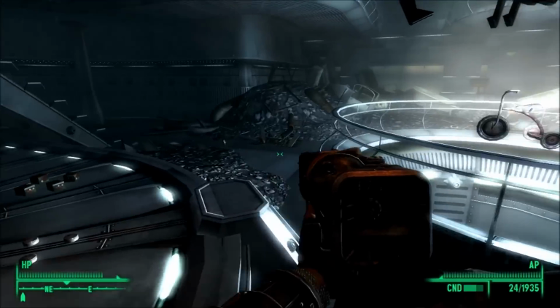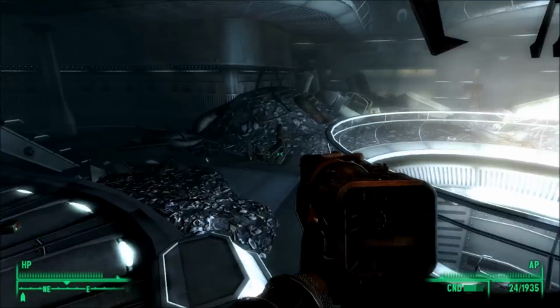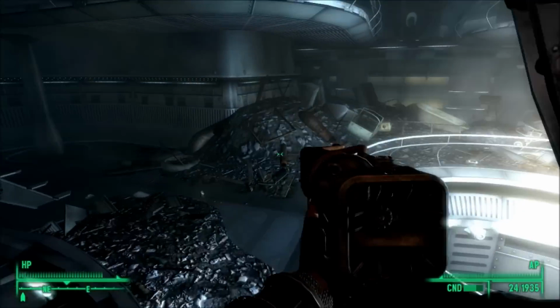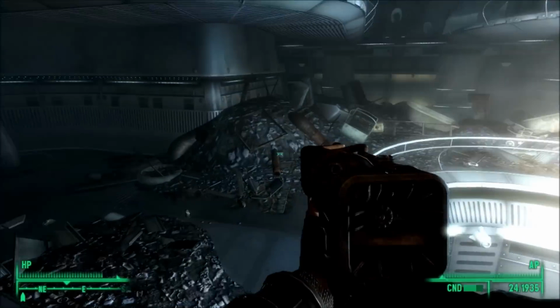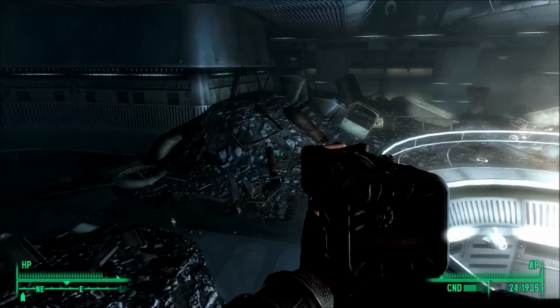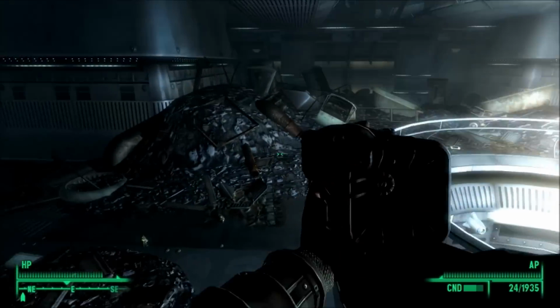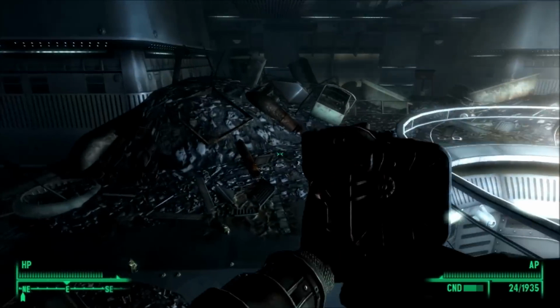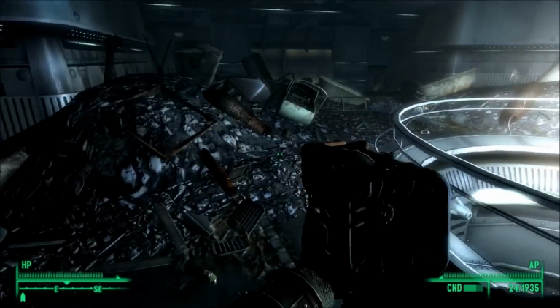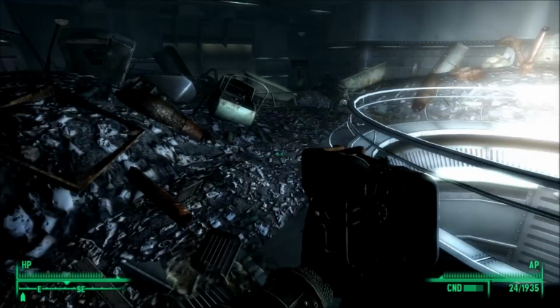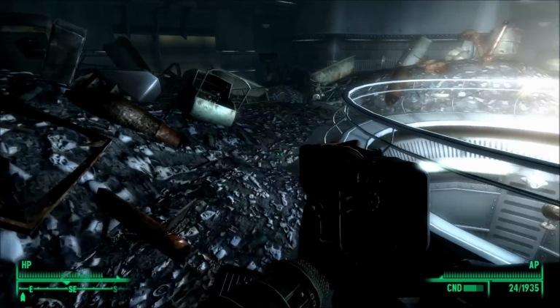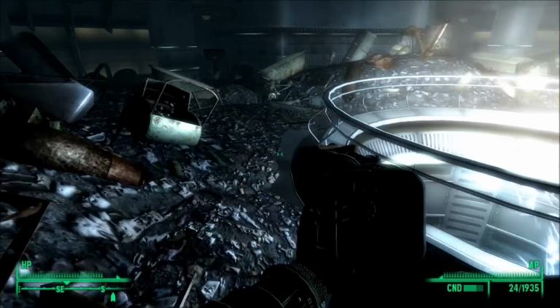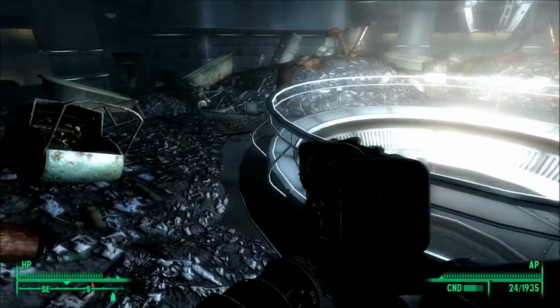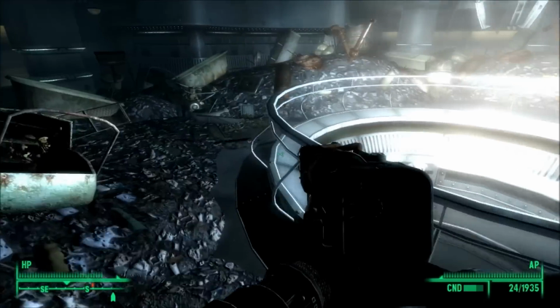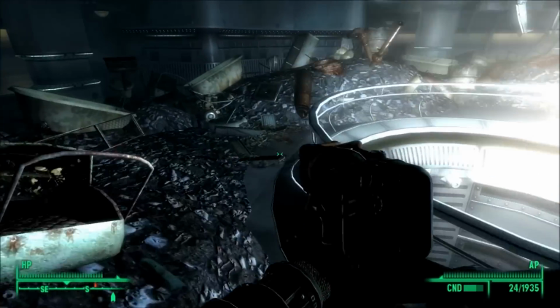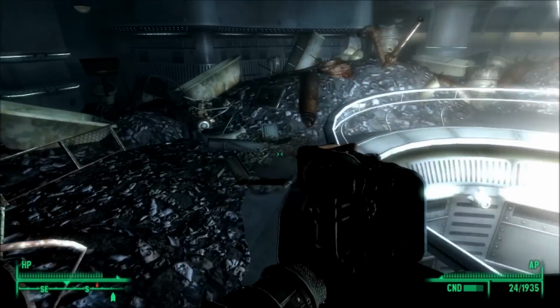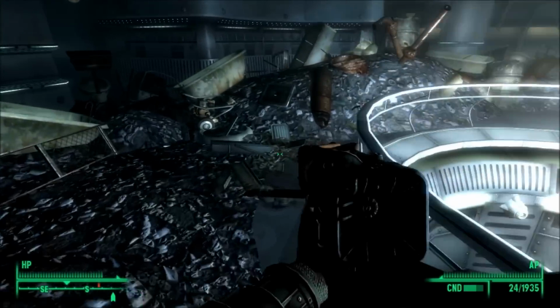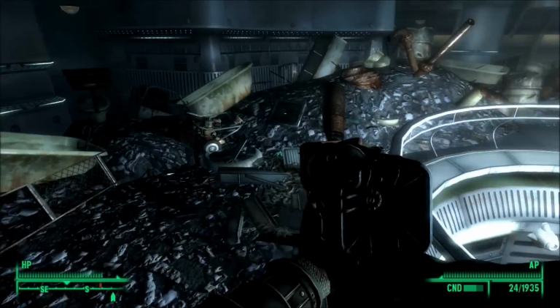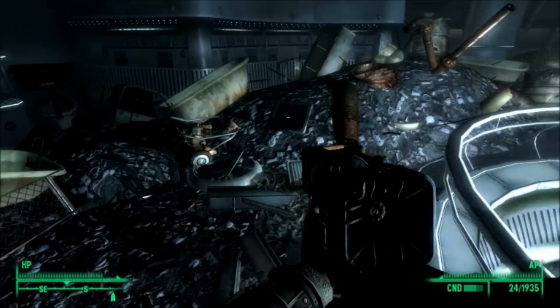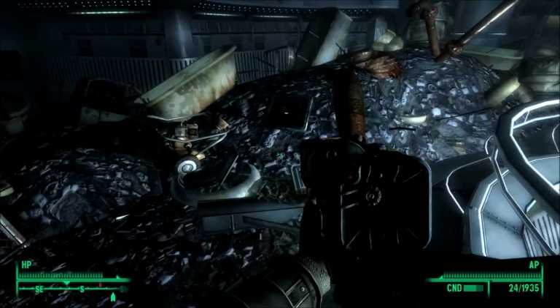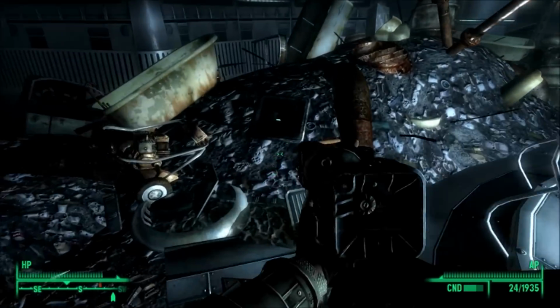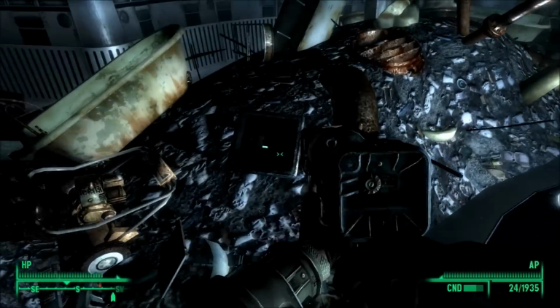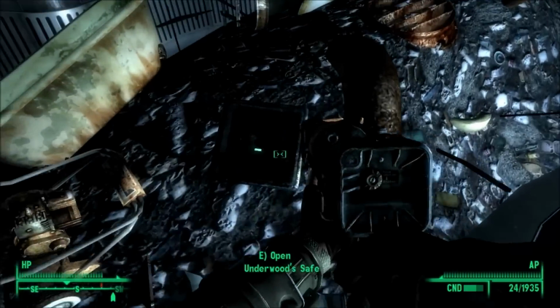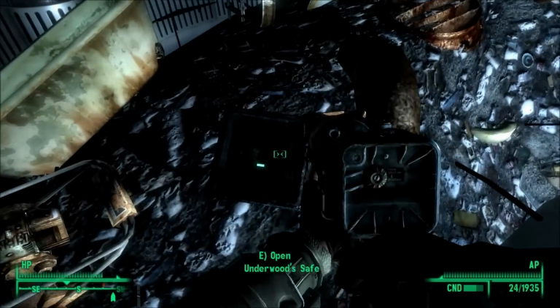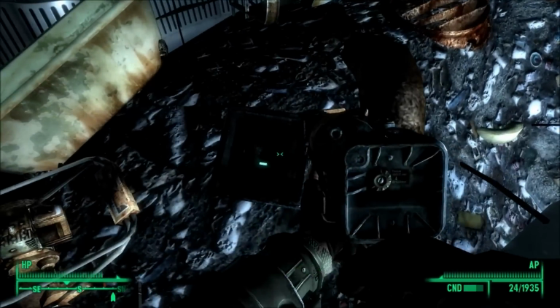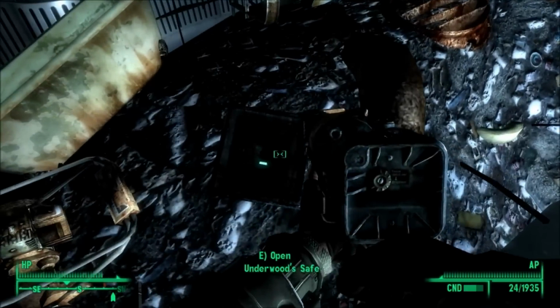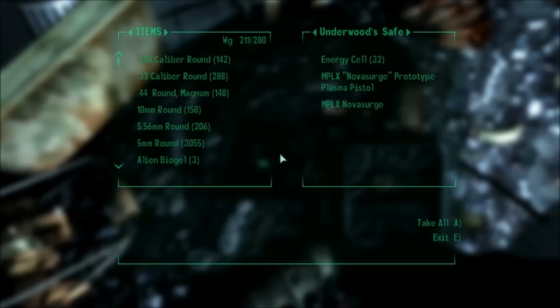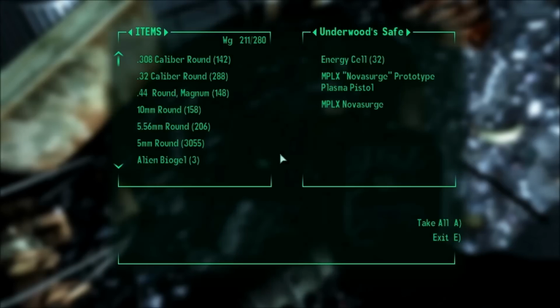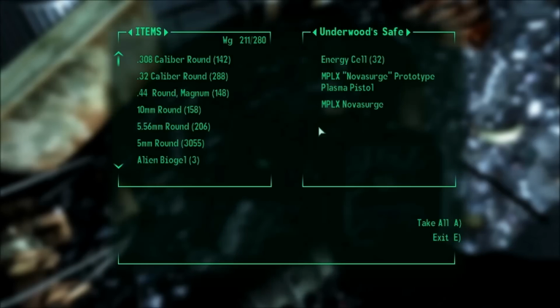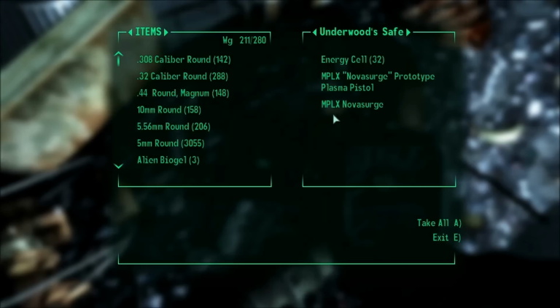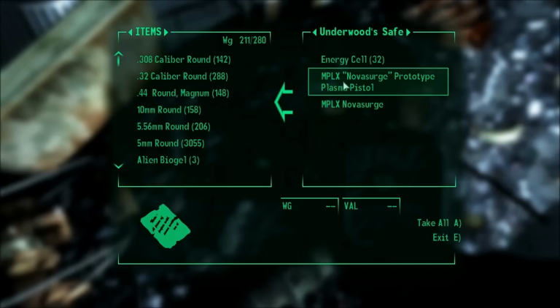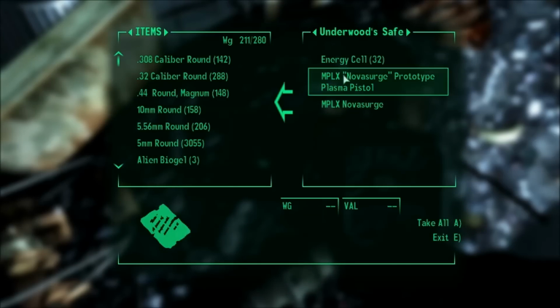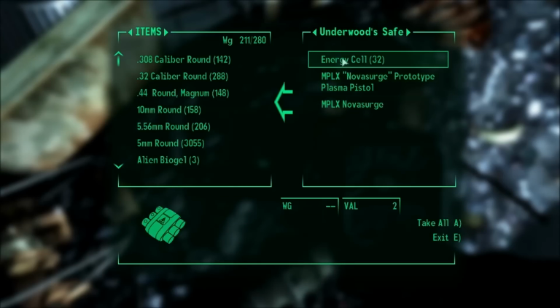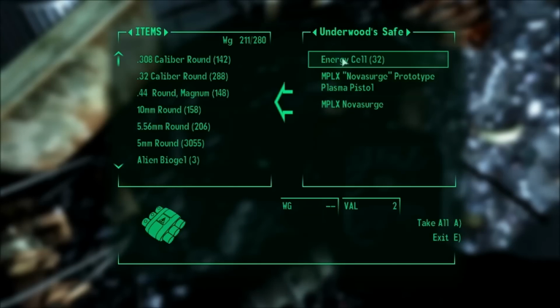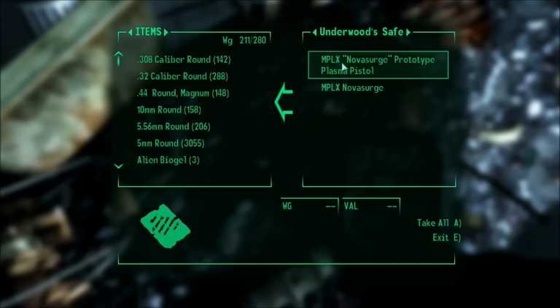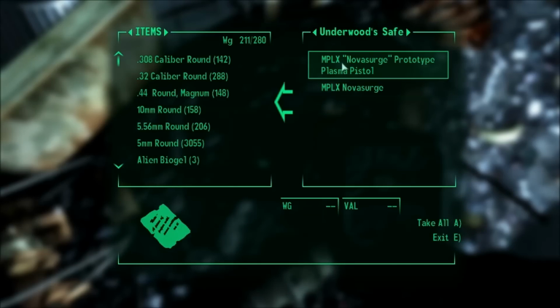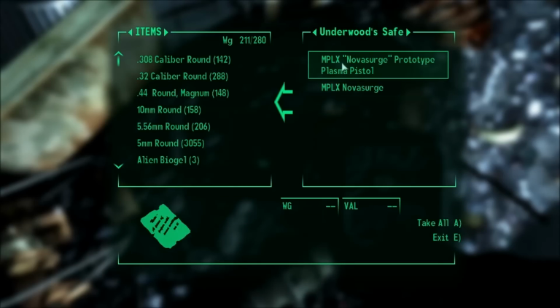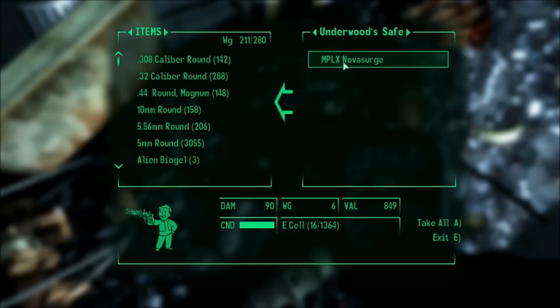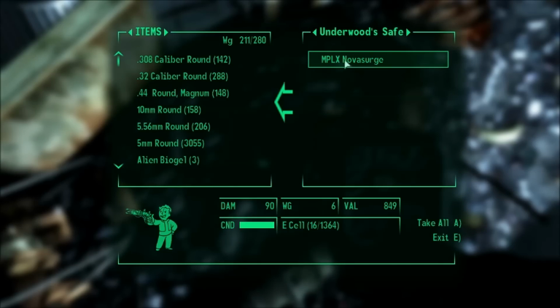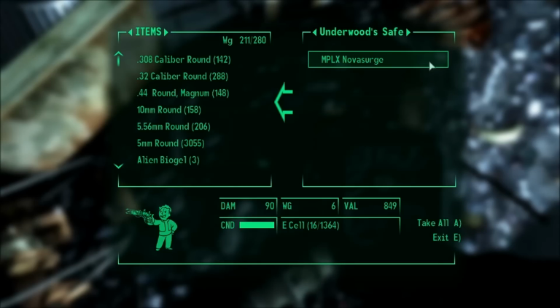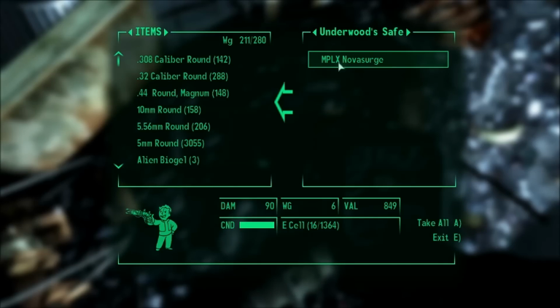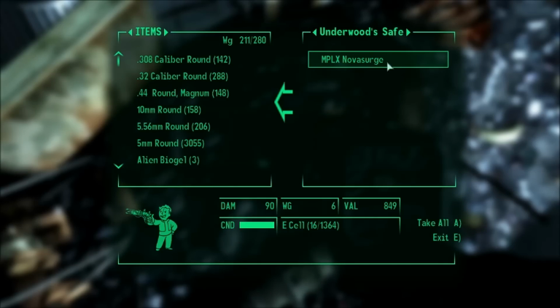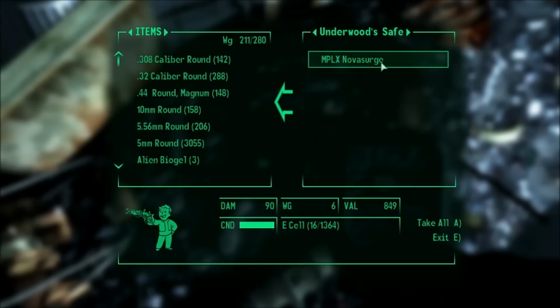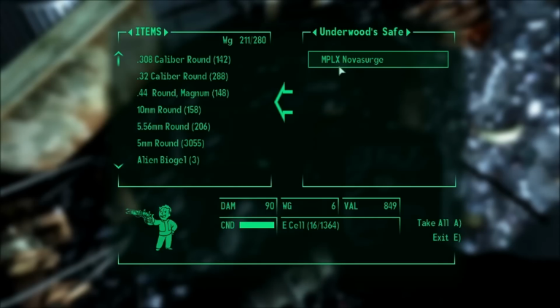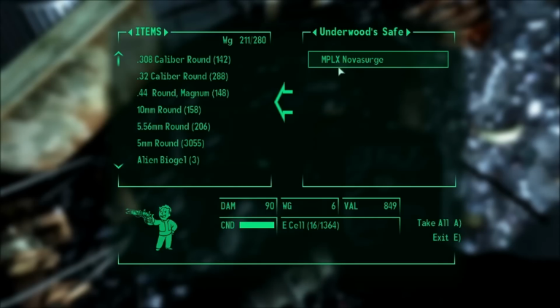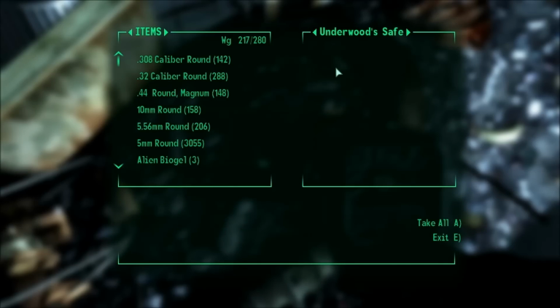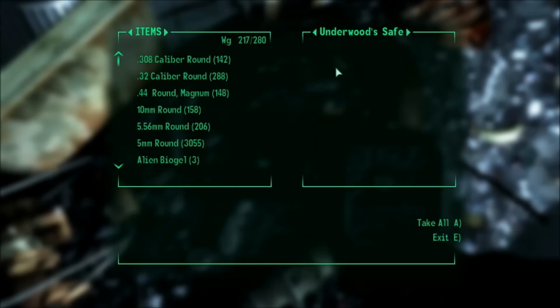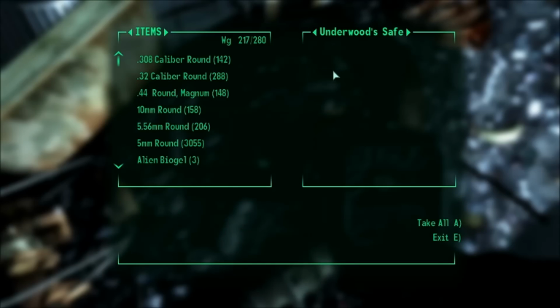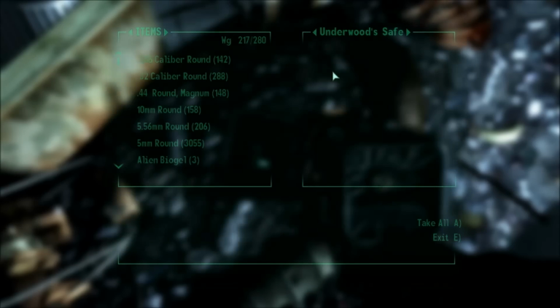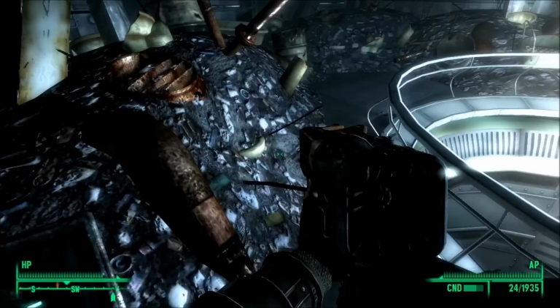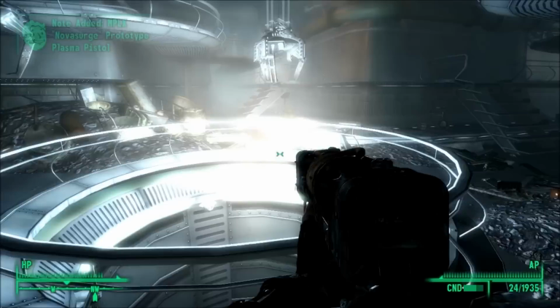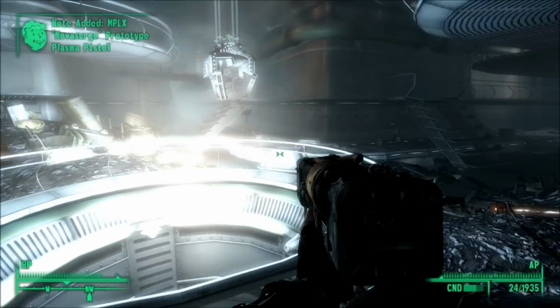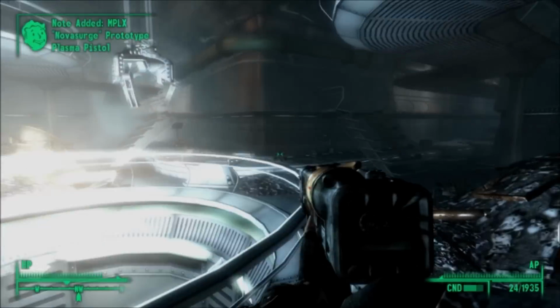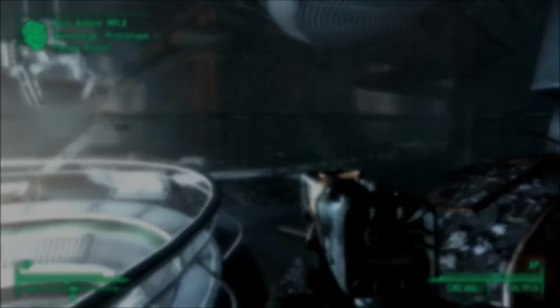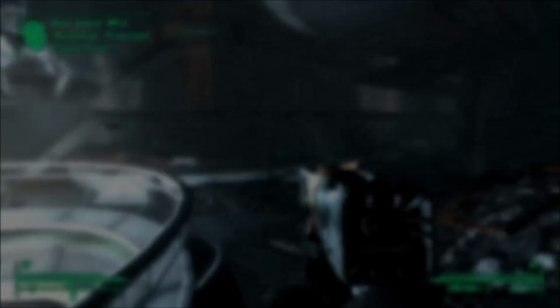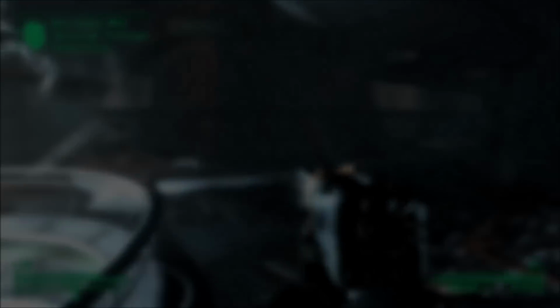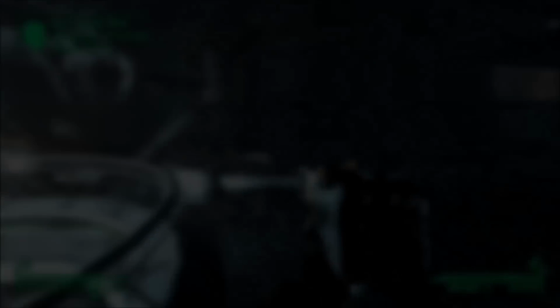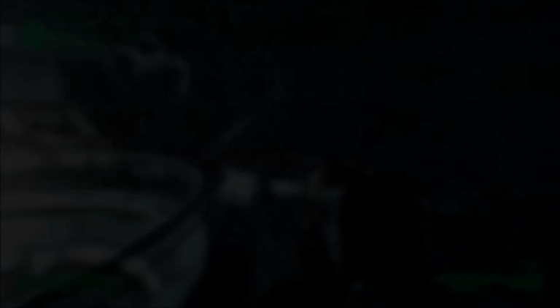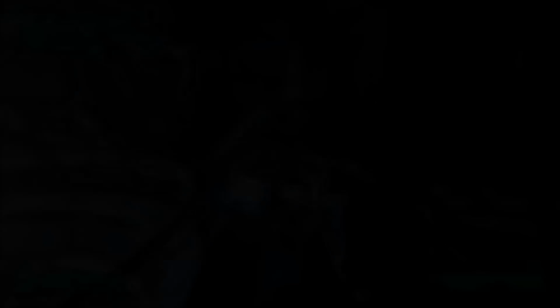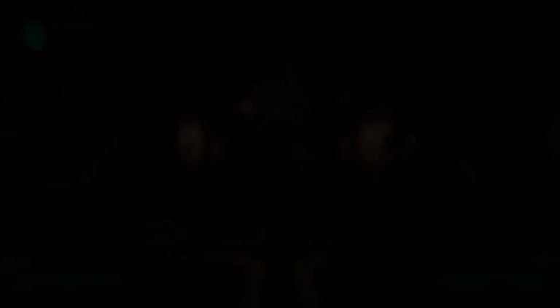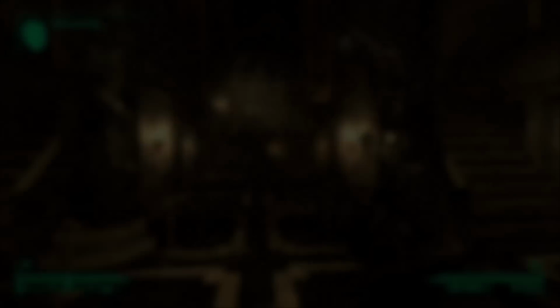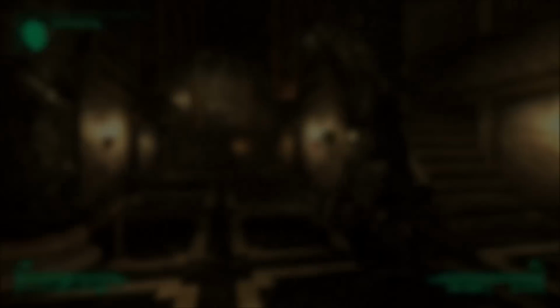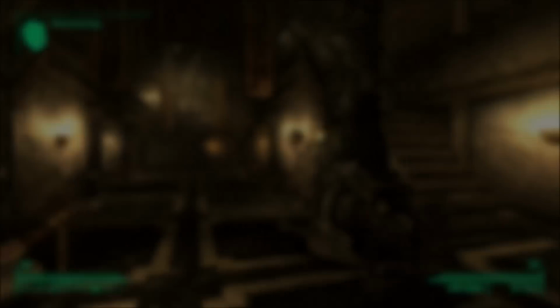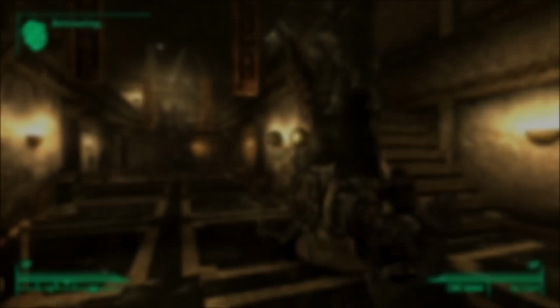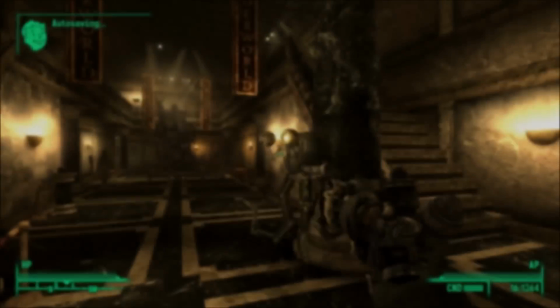Travel where I go, find the safe, open it up, and inside you will find this weapon, some energy cells, and a note talking about it.